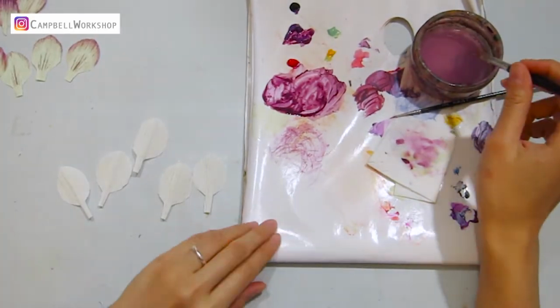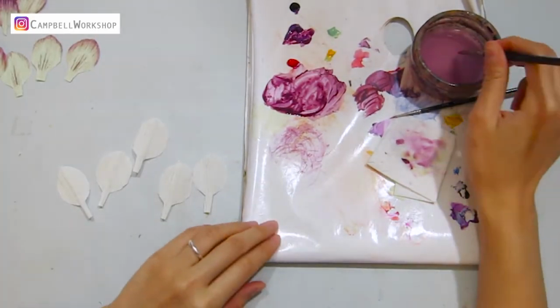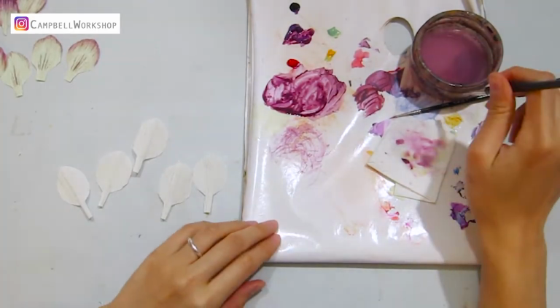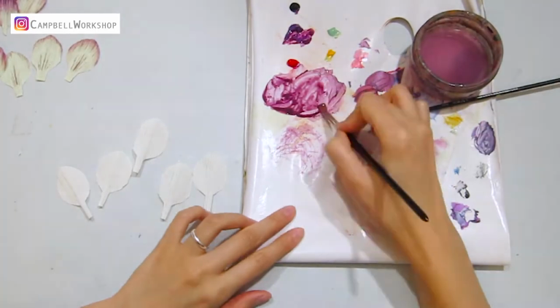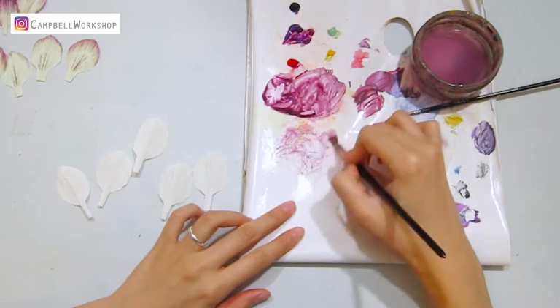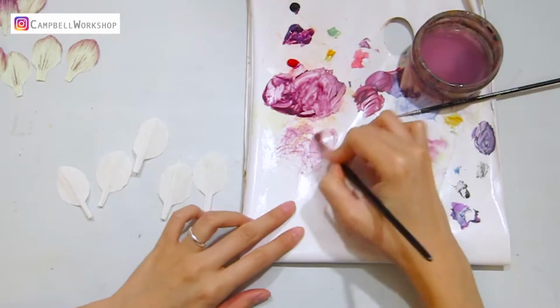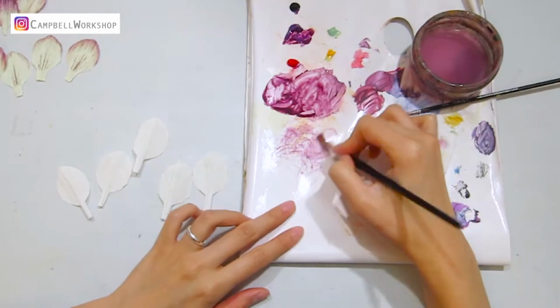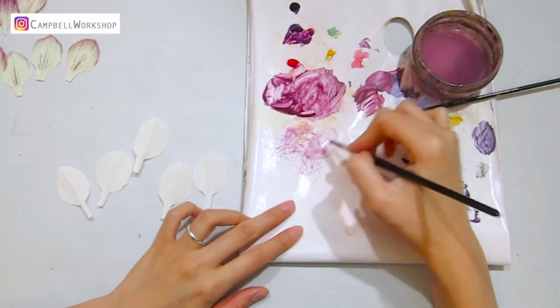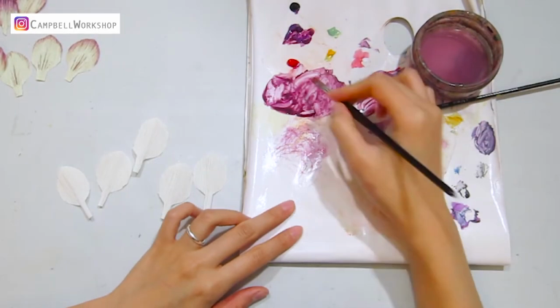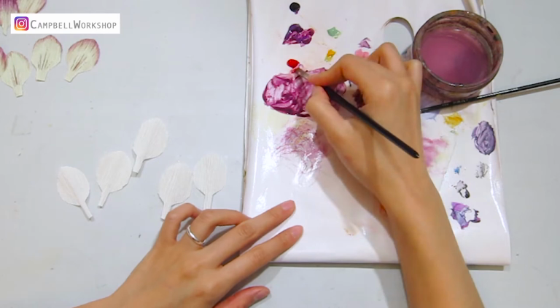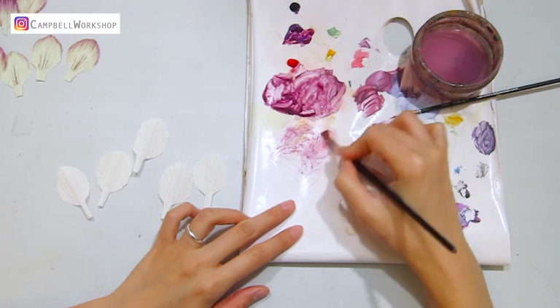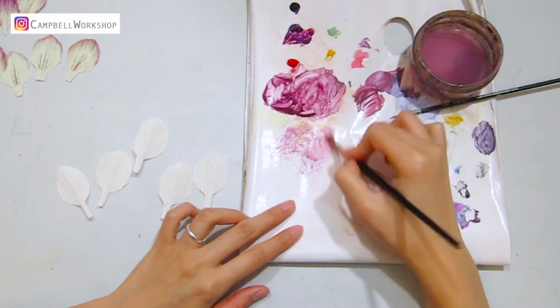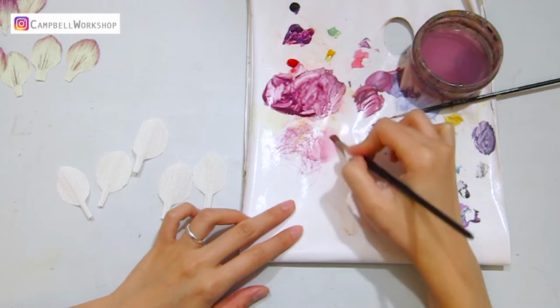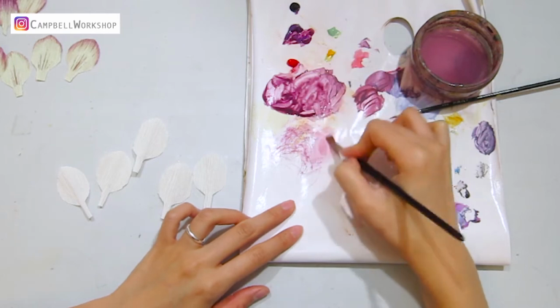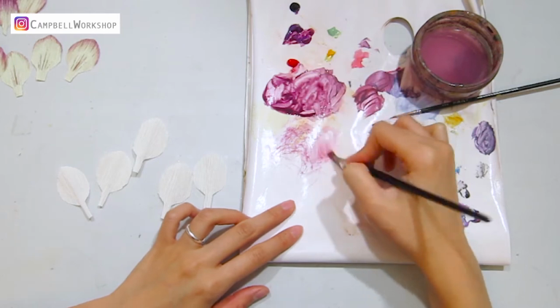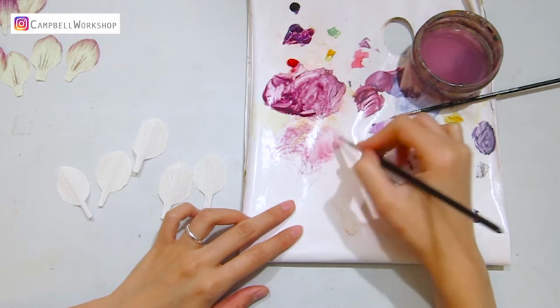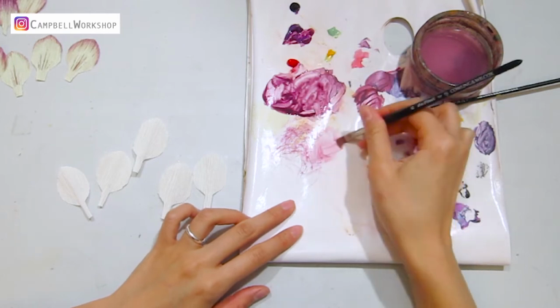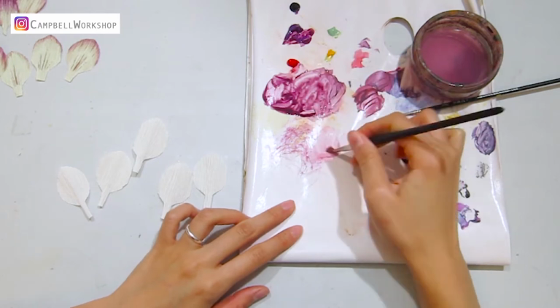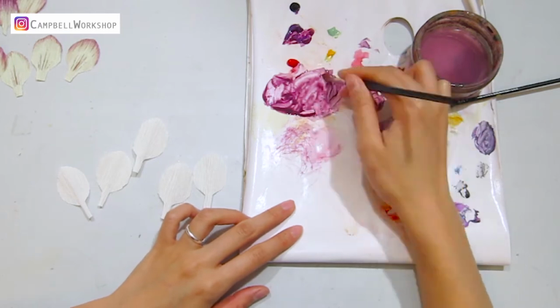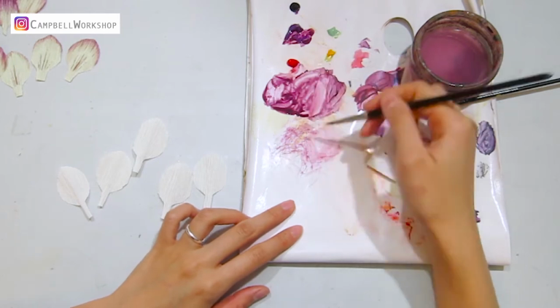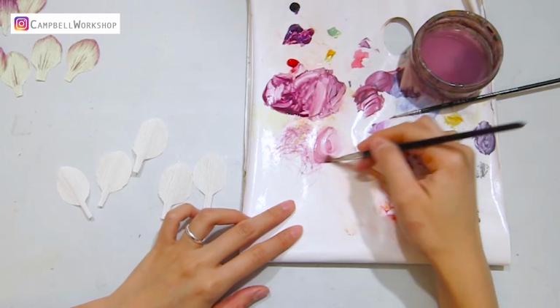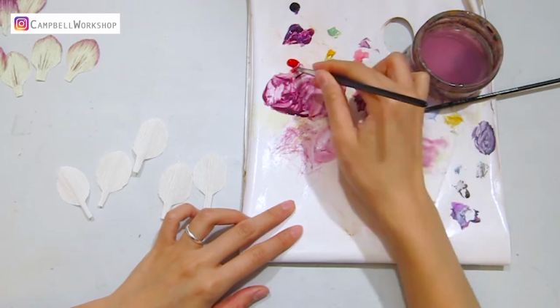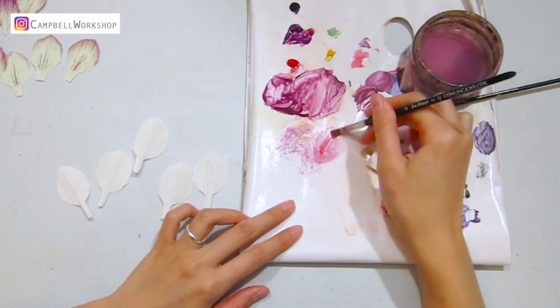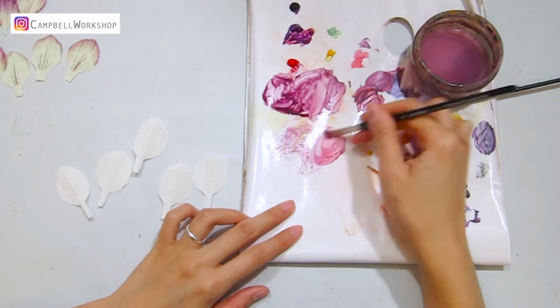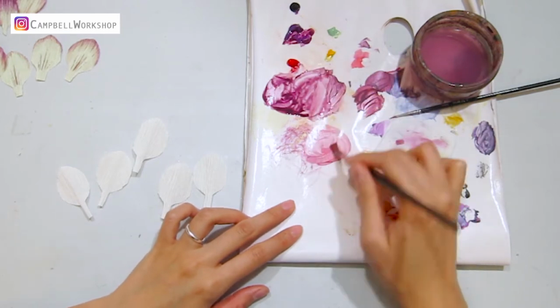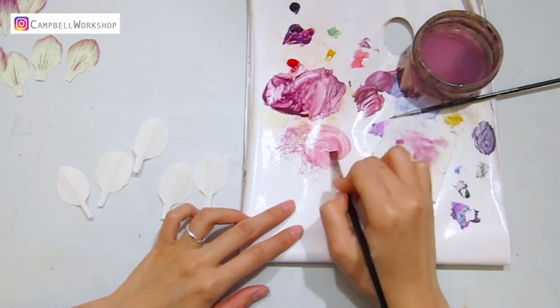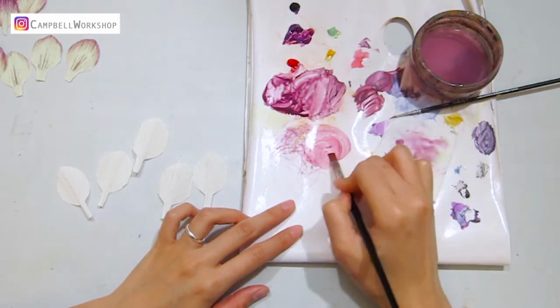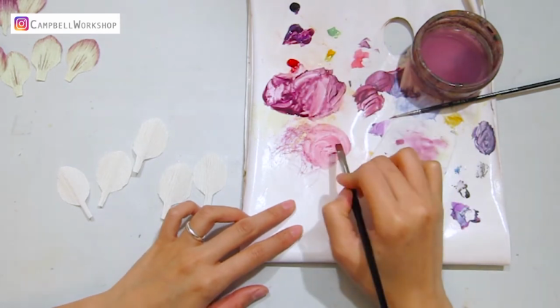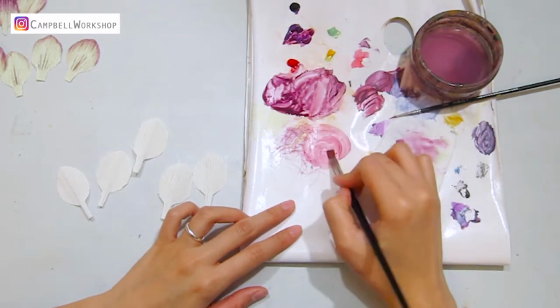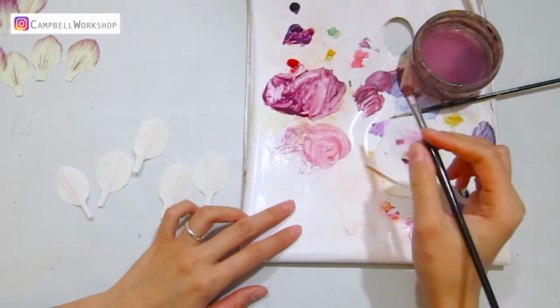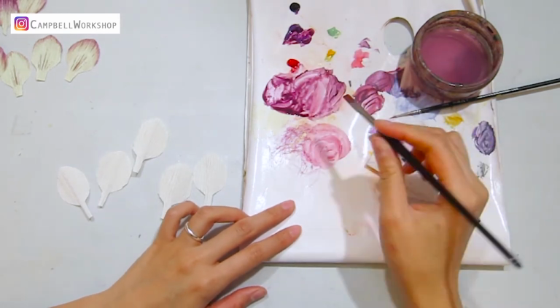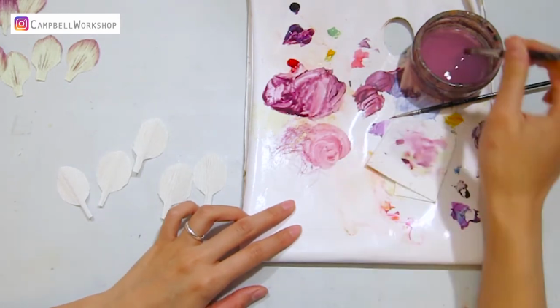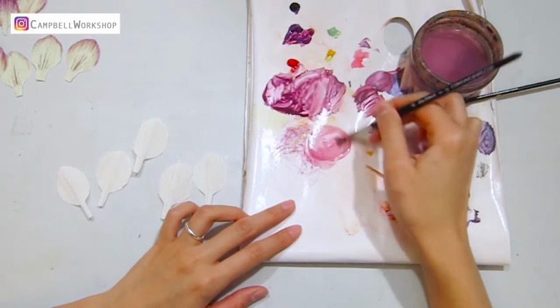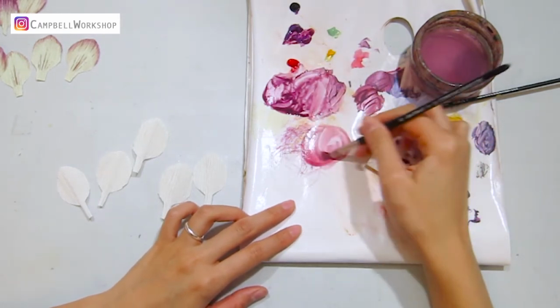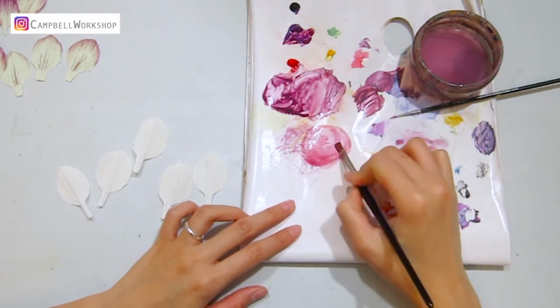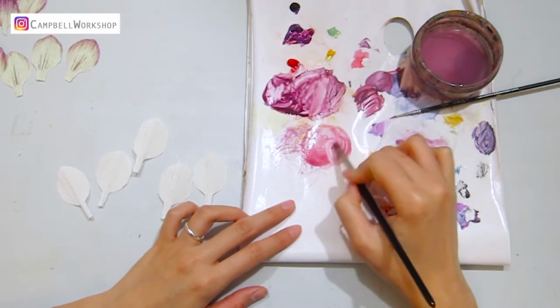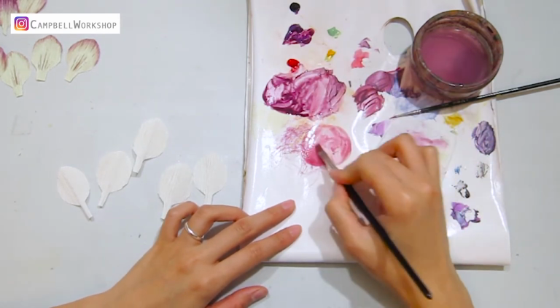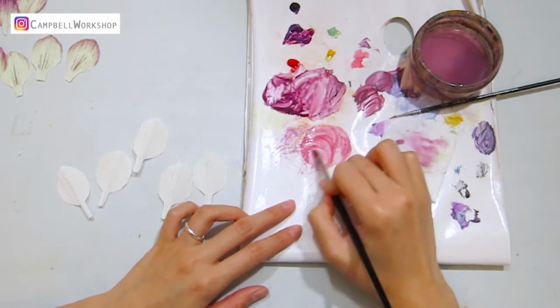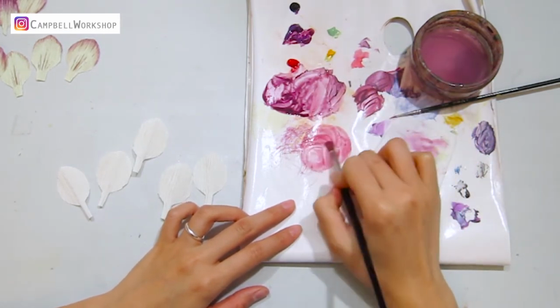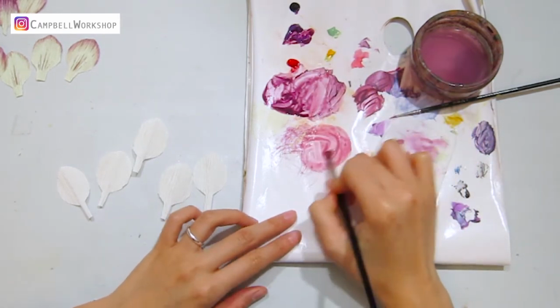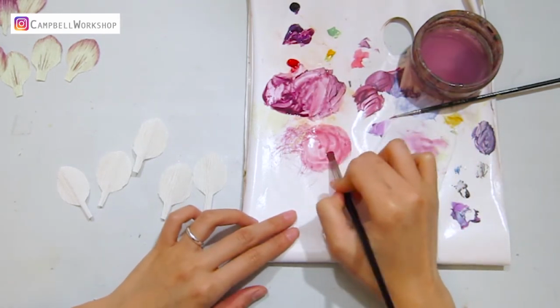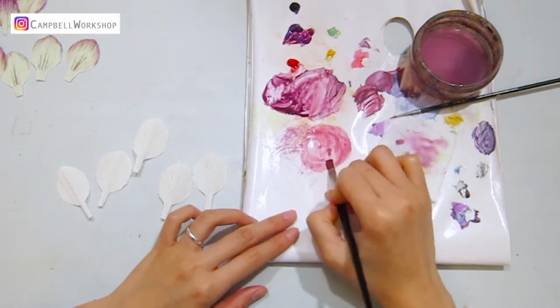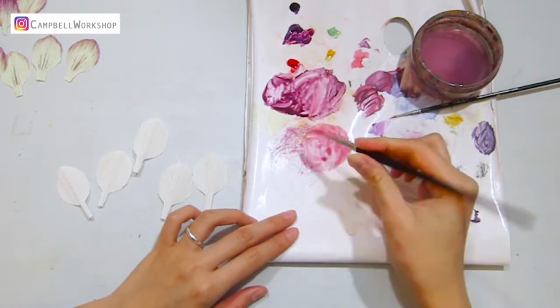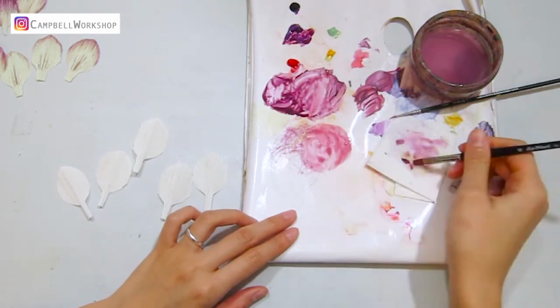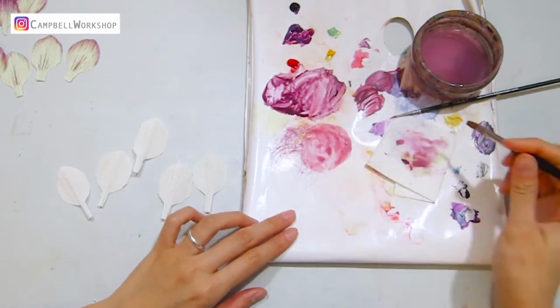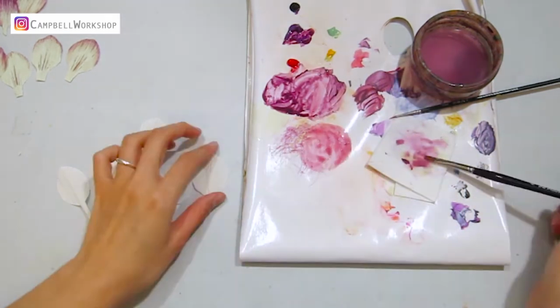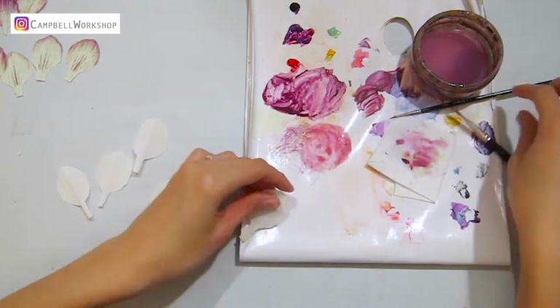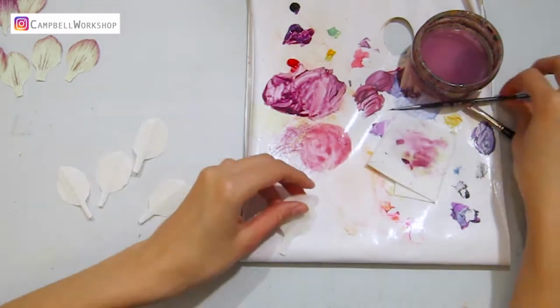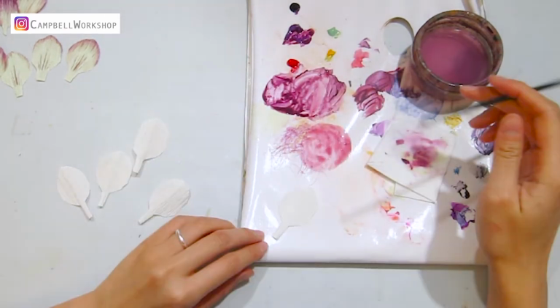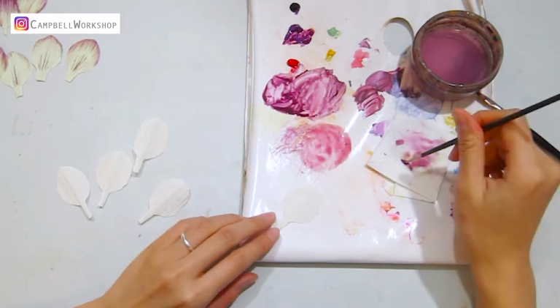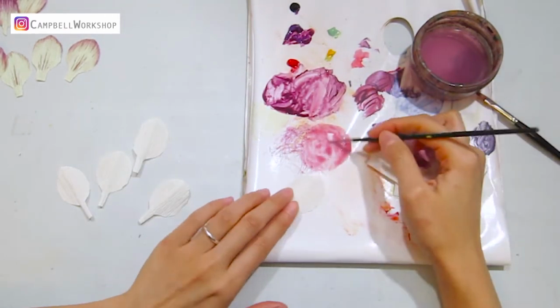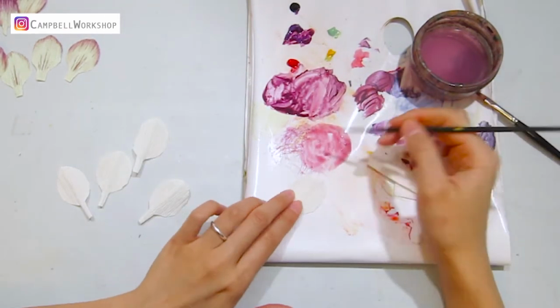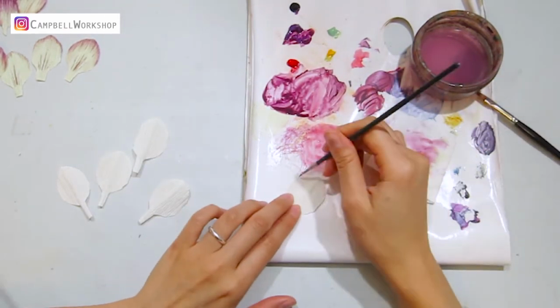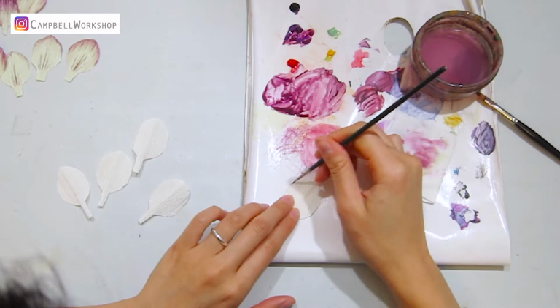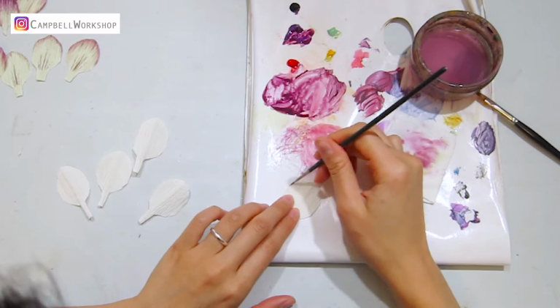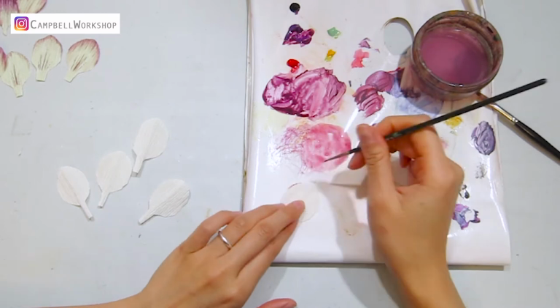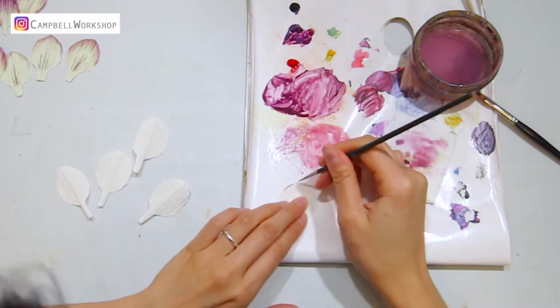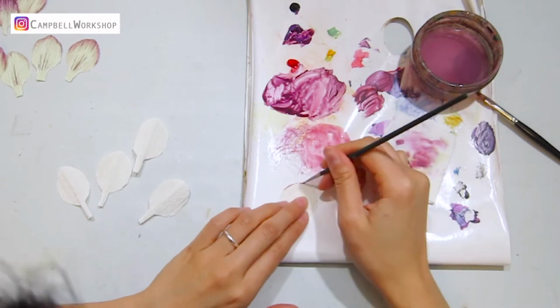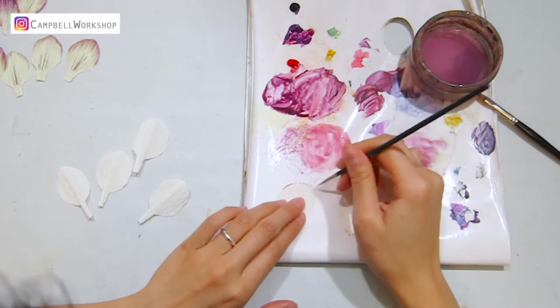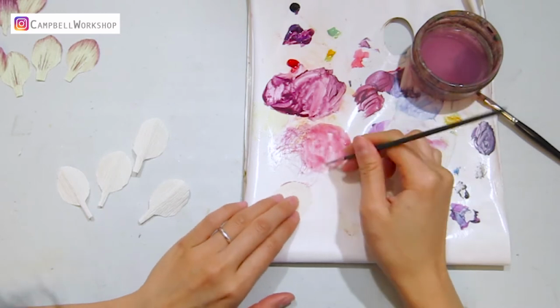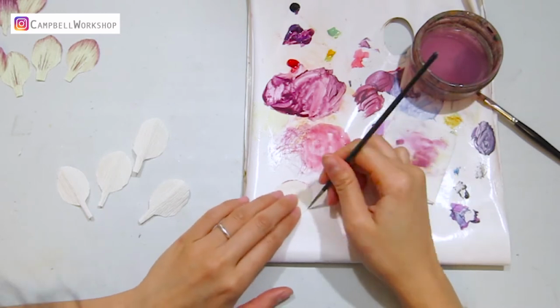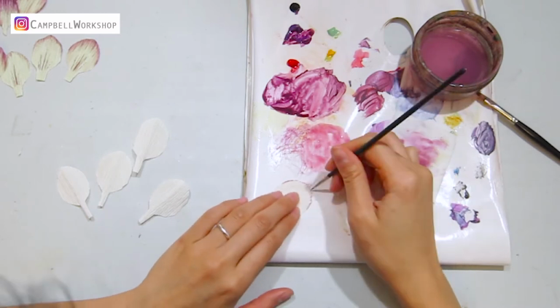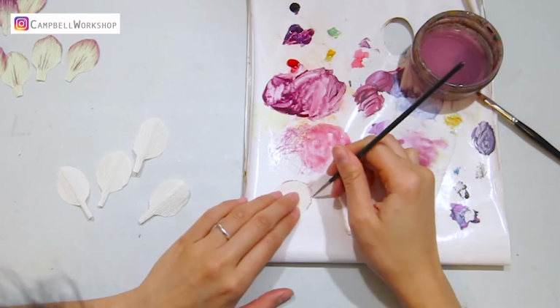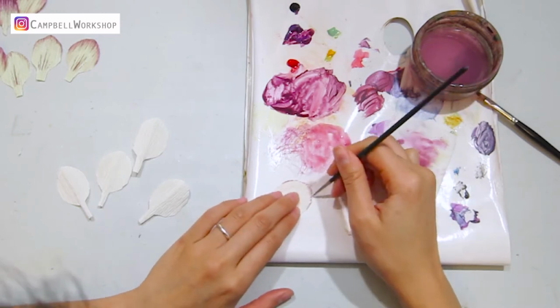Next, we will colour the white petals. I have mixed a reddish purple and we use the same technique to colour the petals.